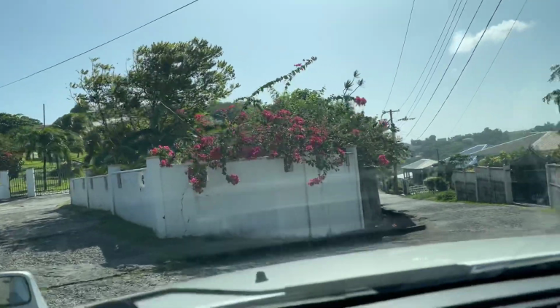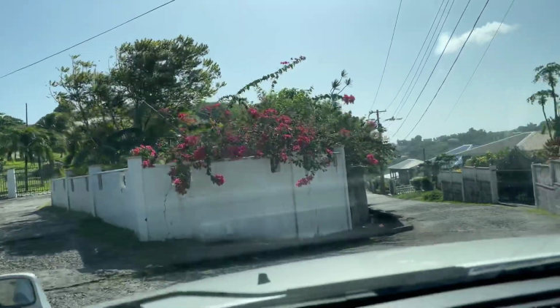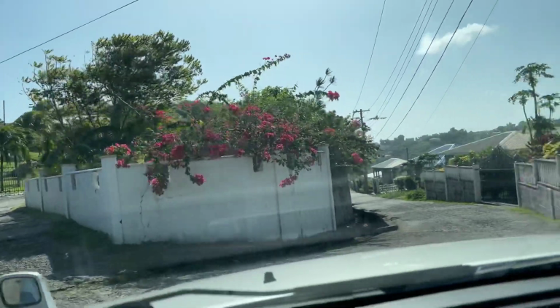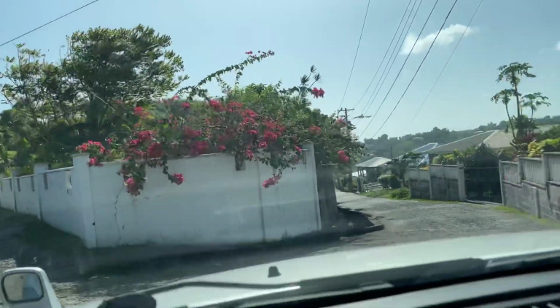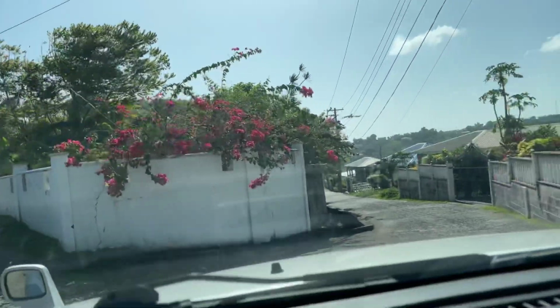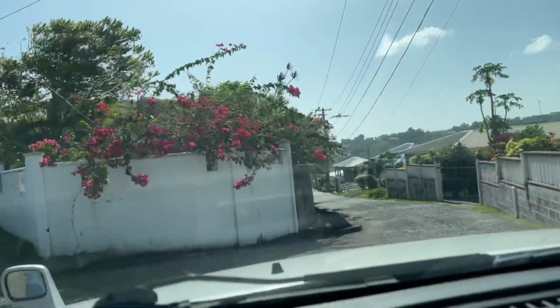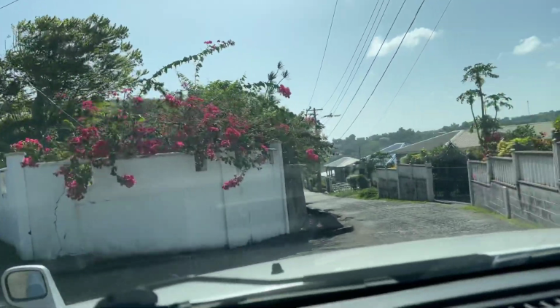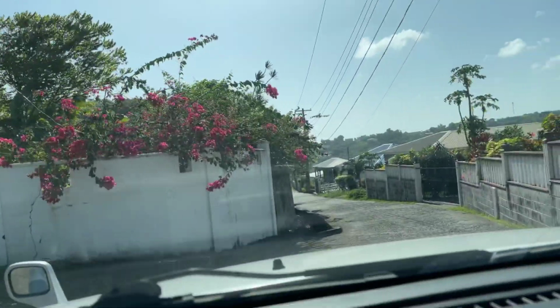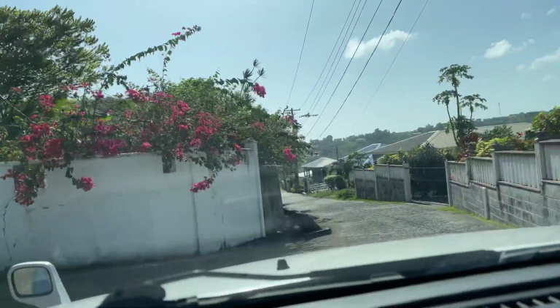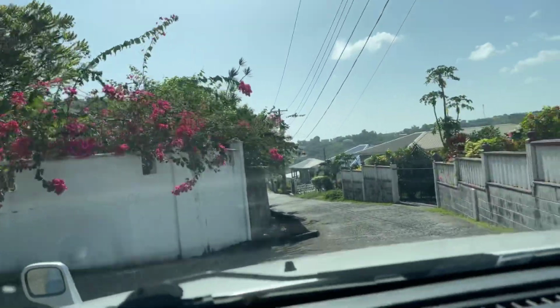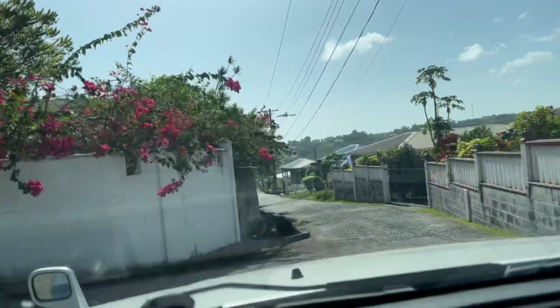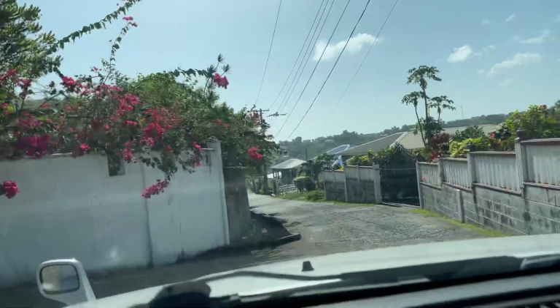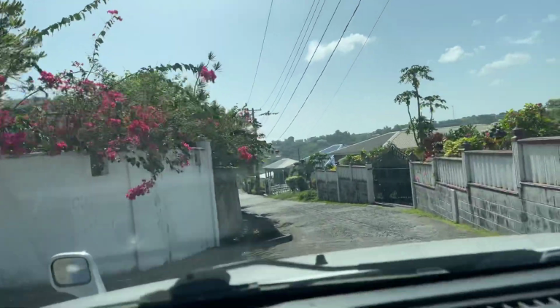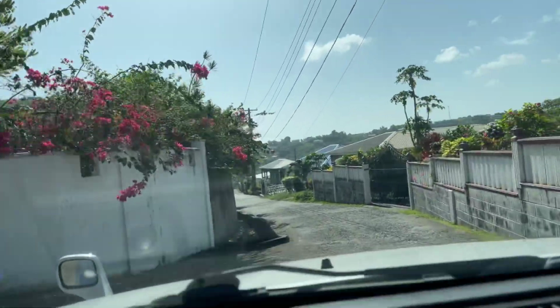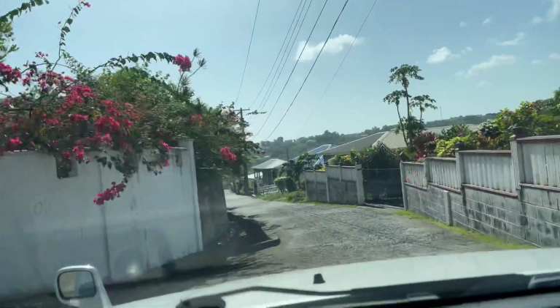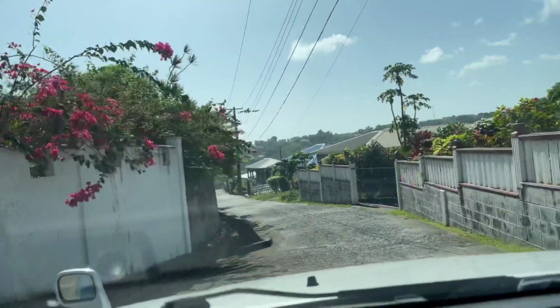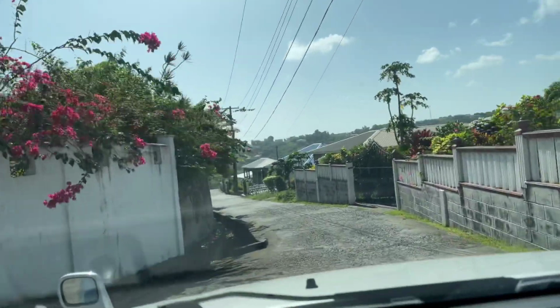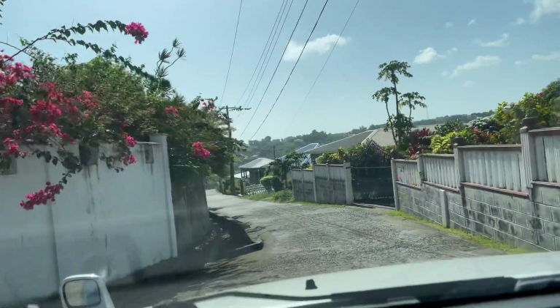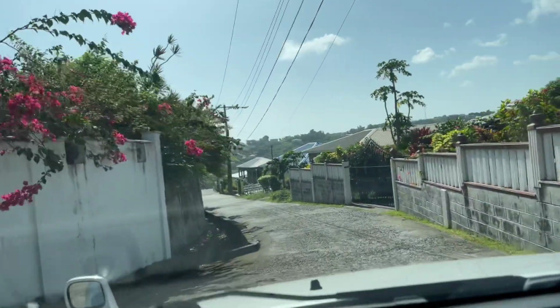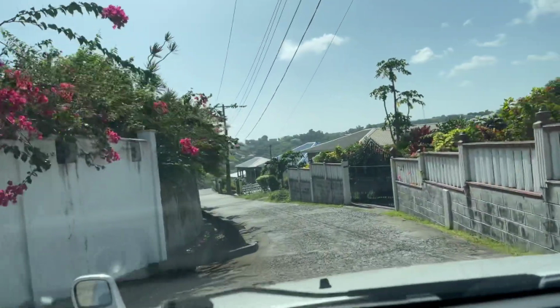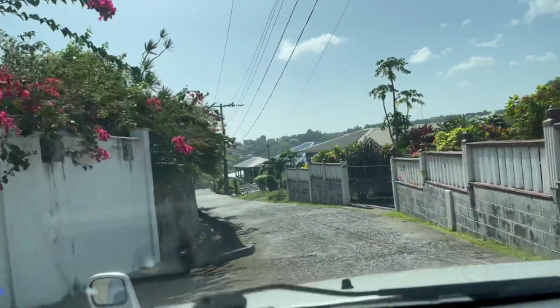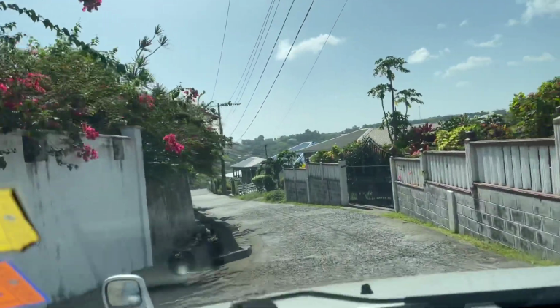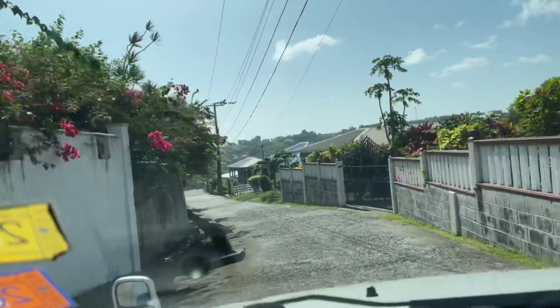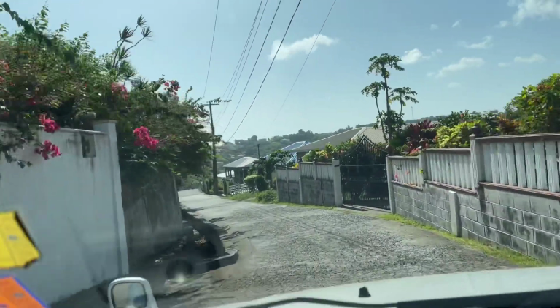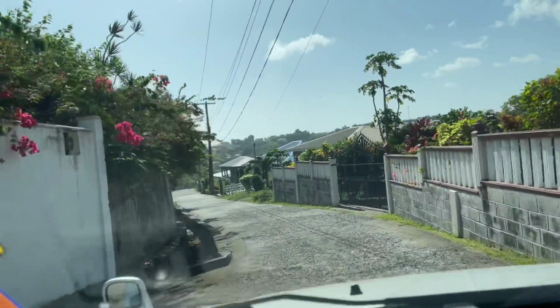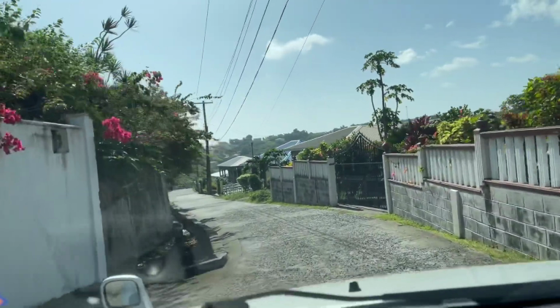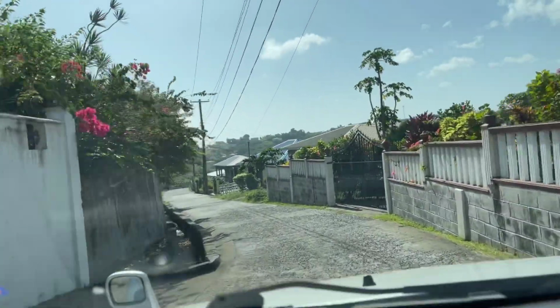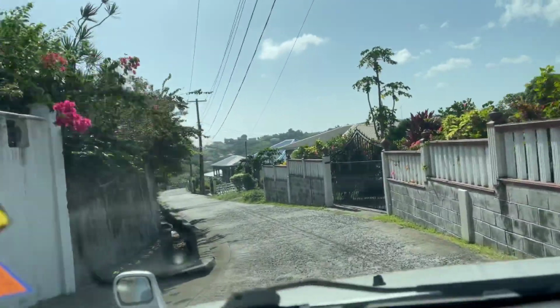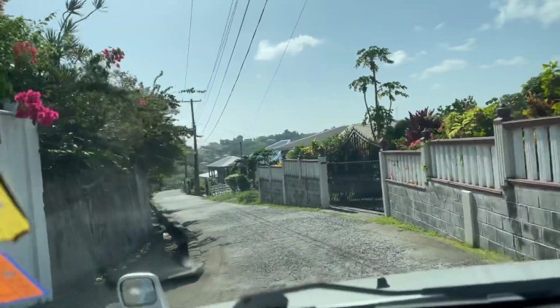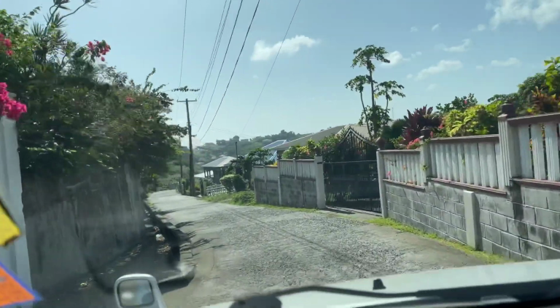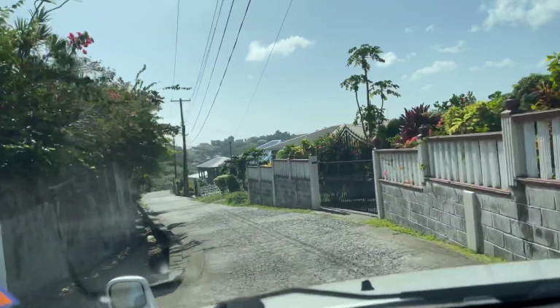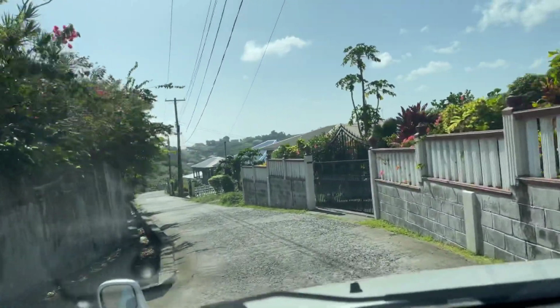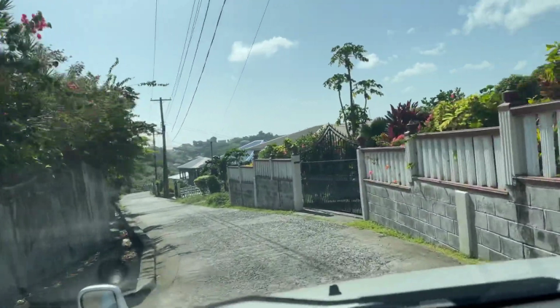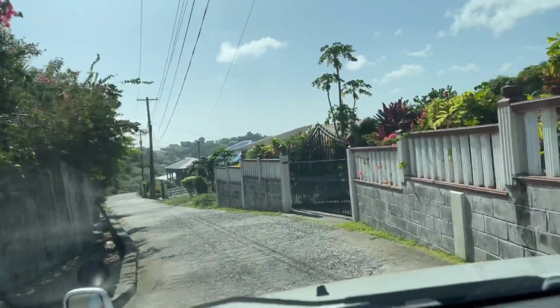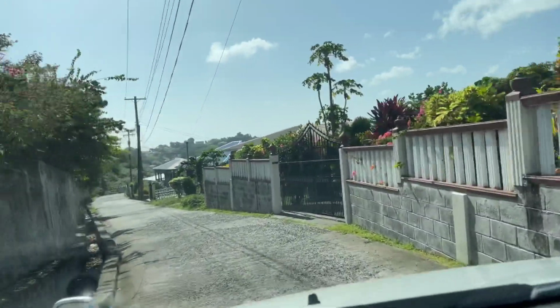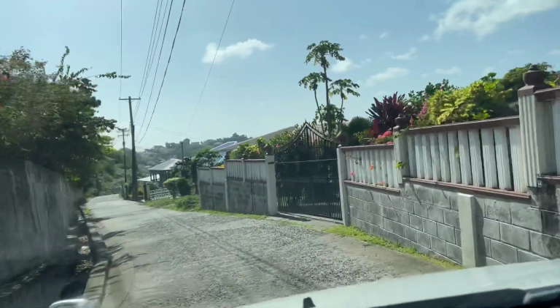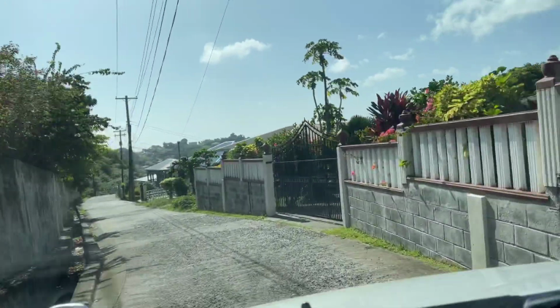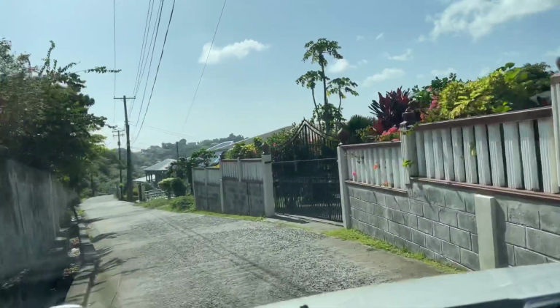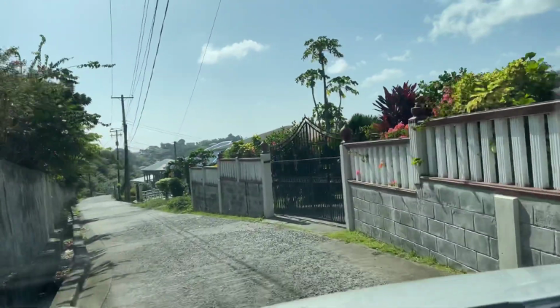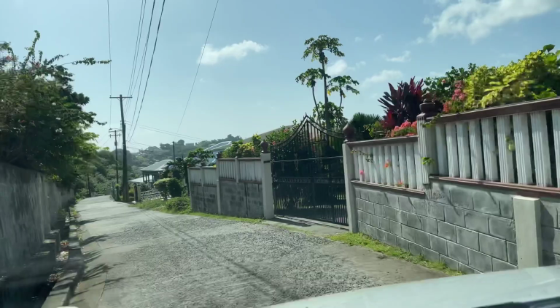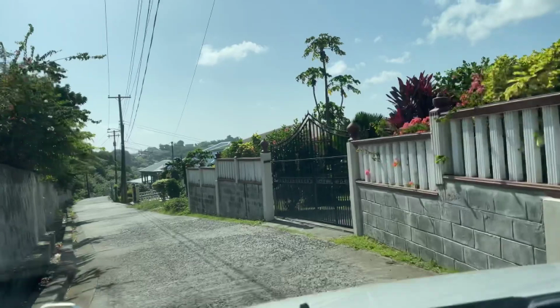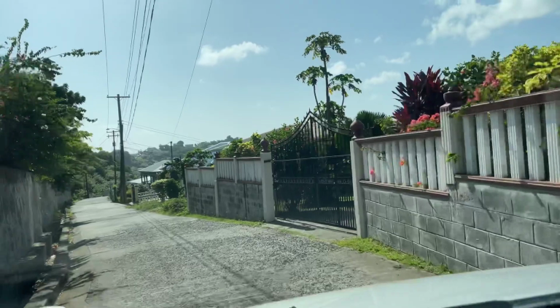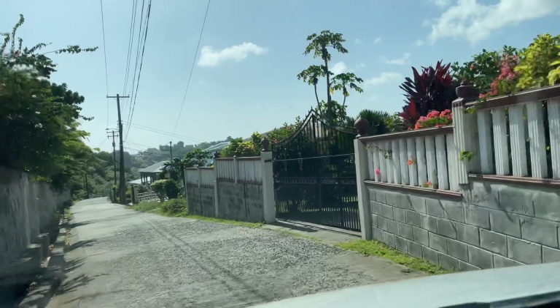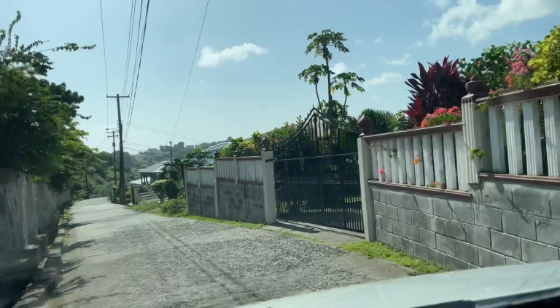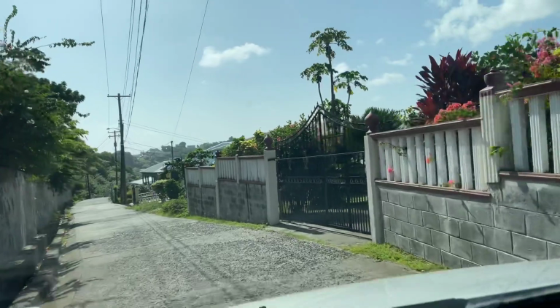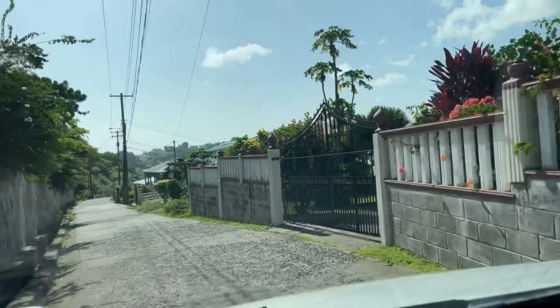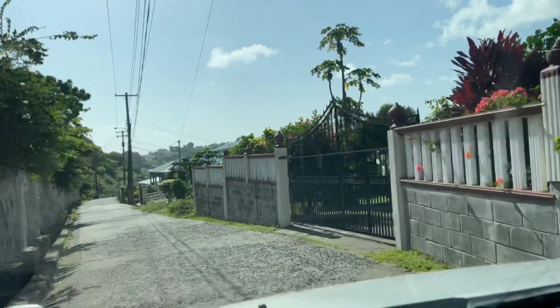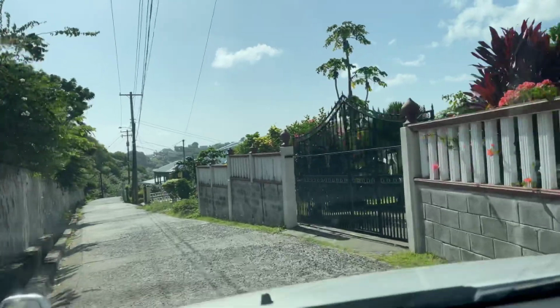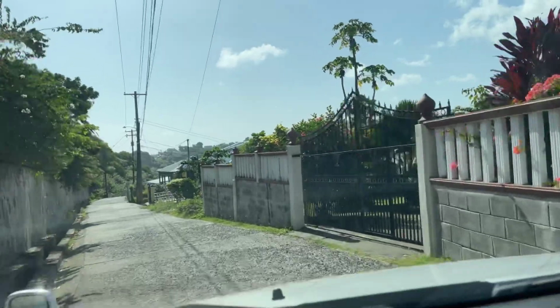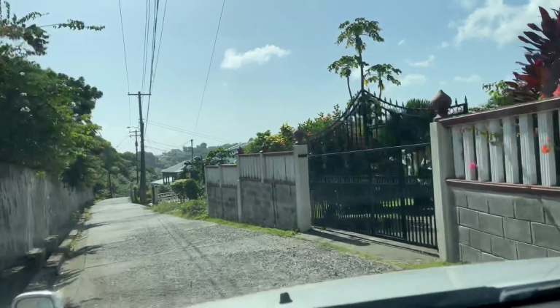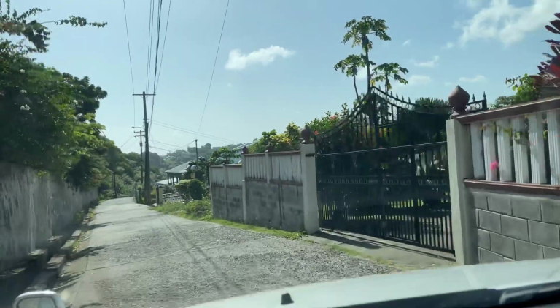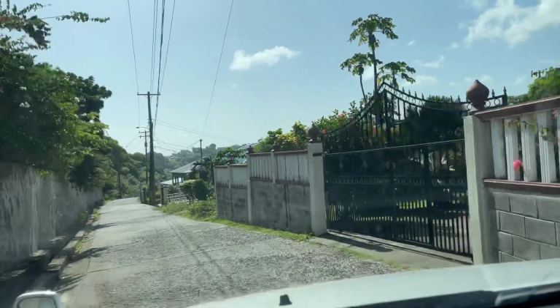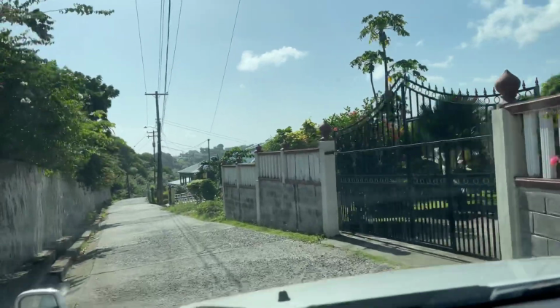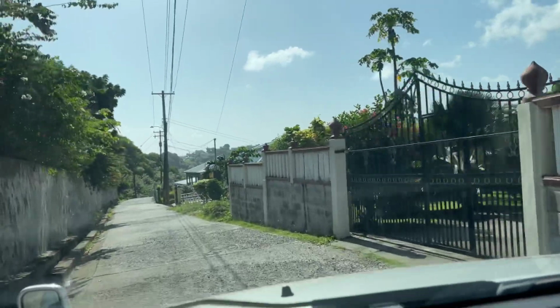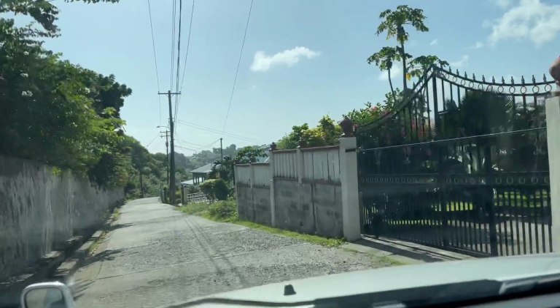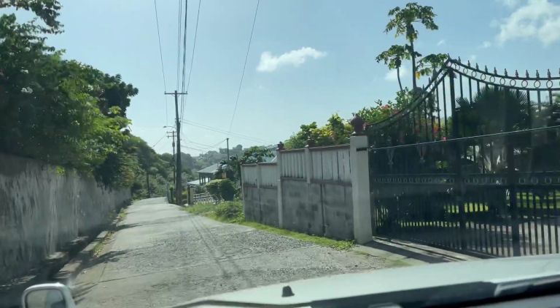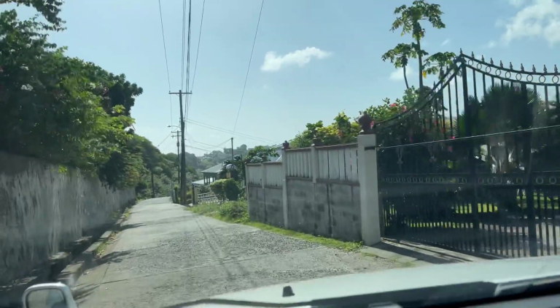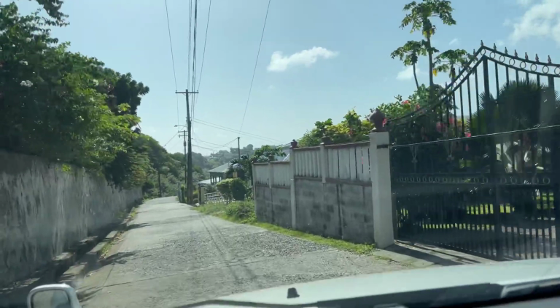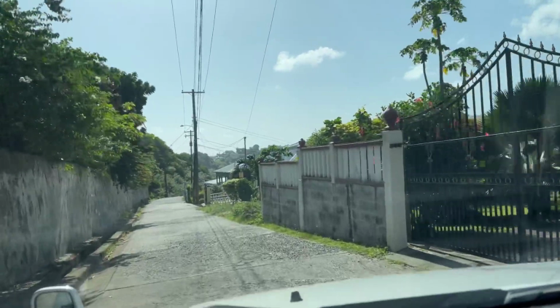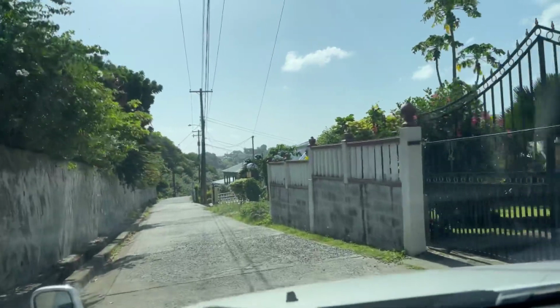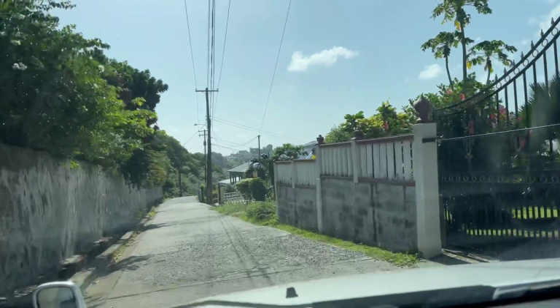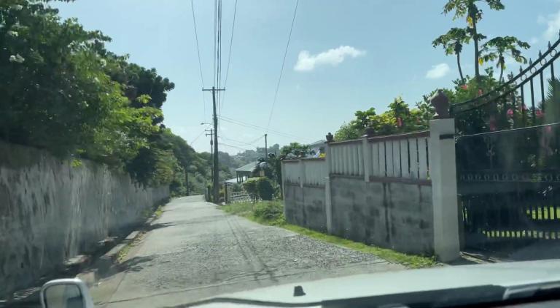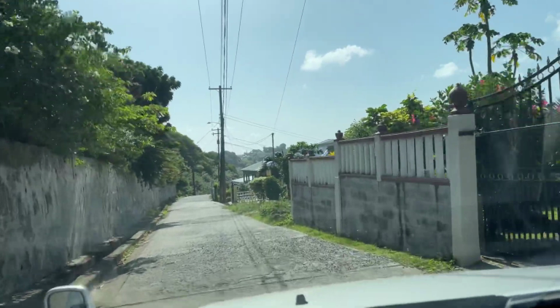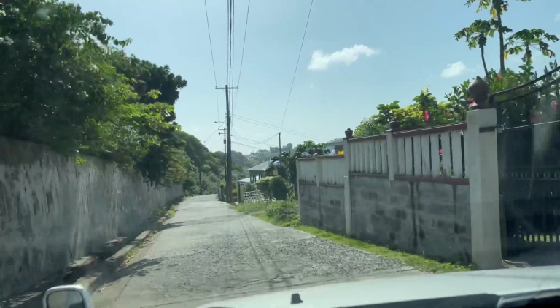This is Brighton New Road we are going into. Checking out the beach, see what's happening over there.